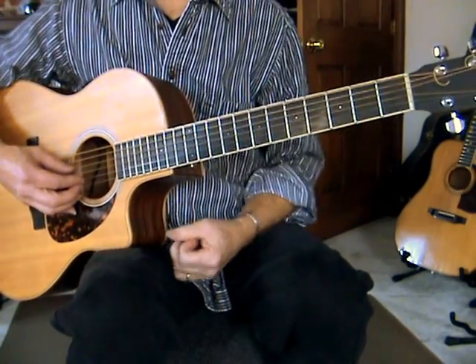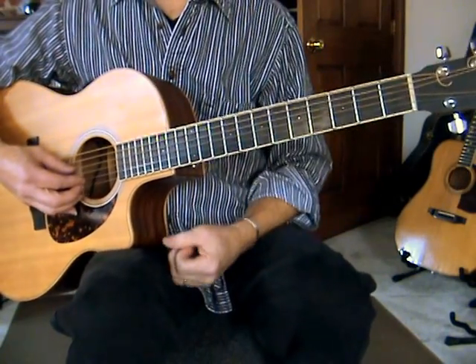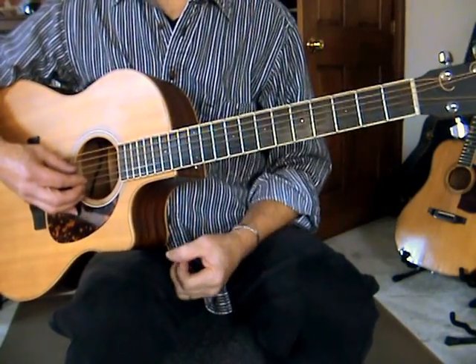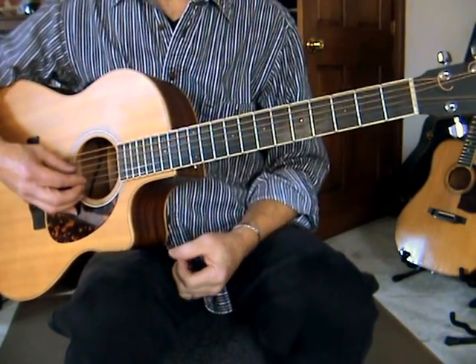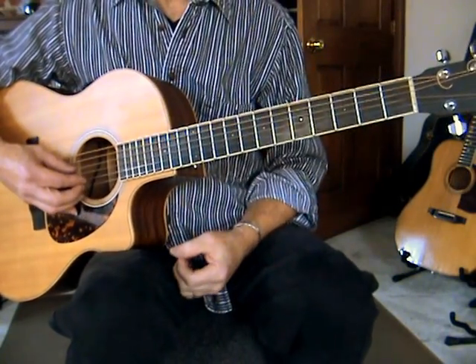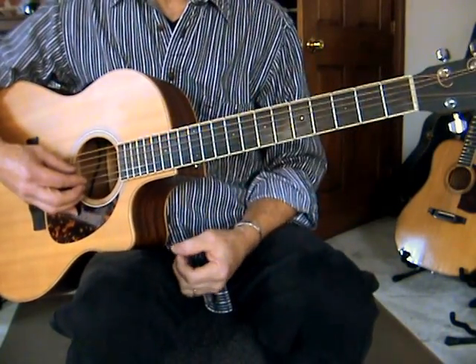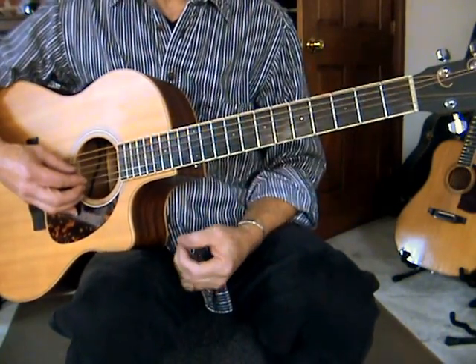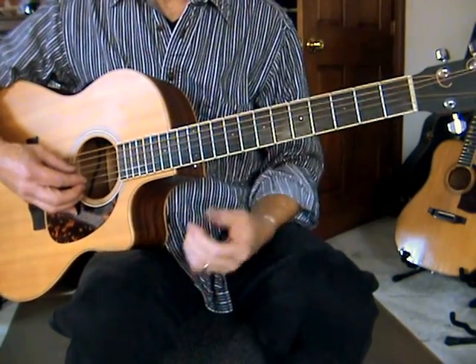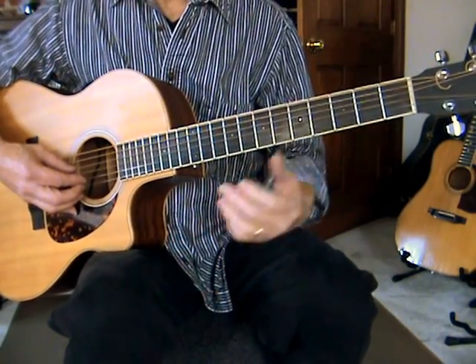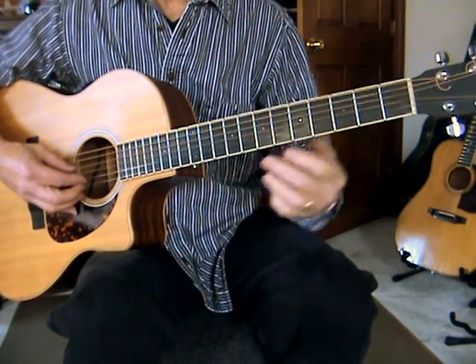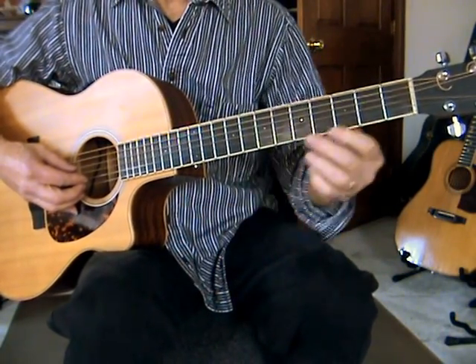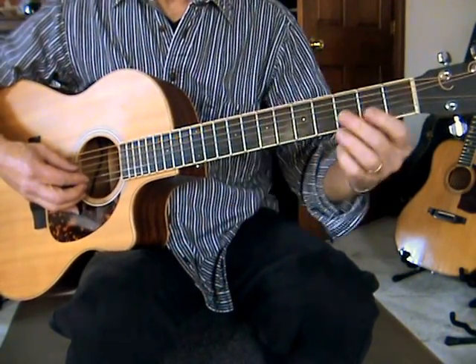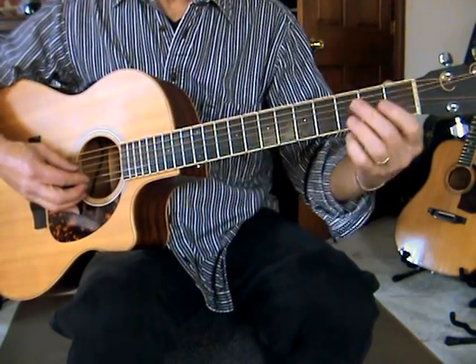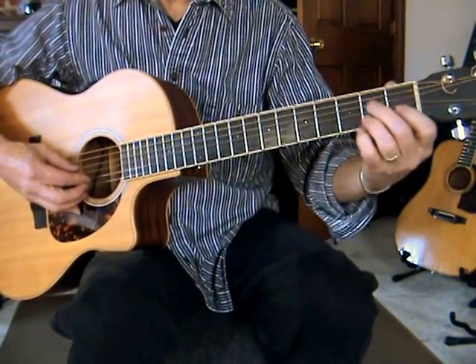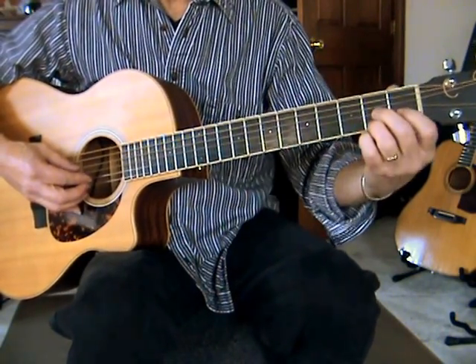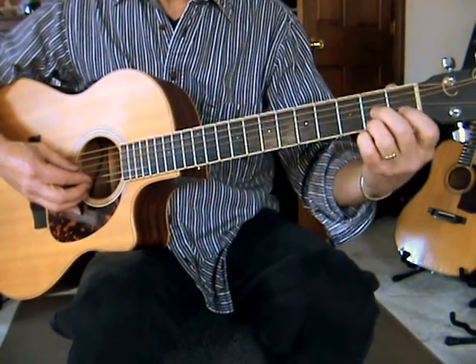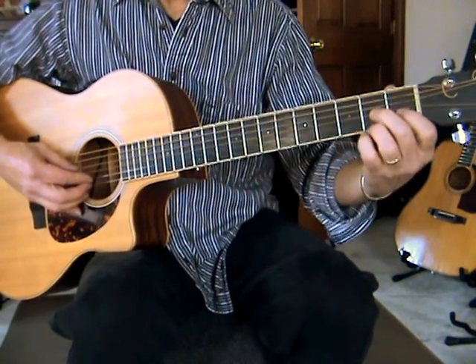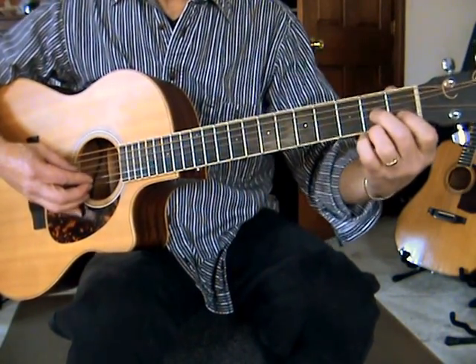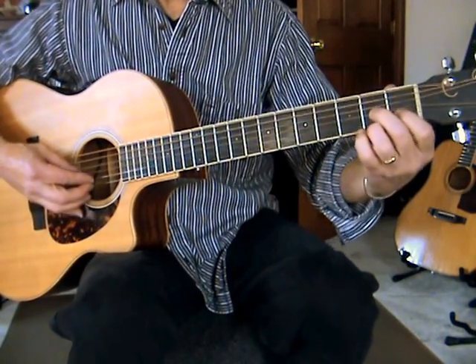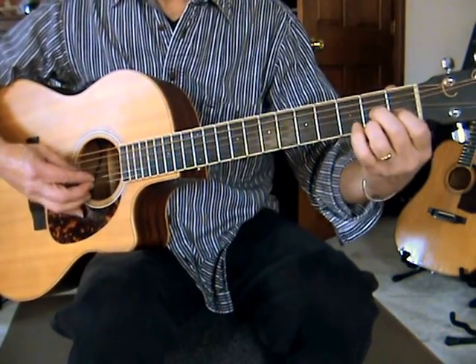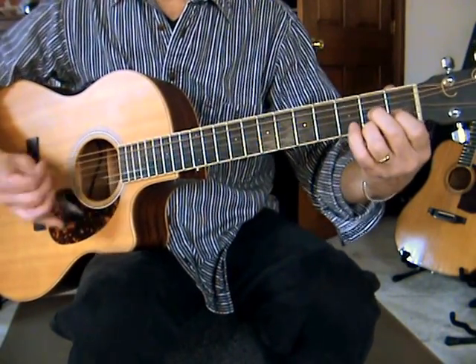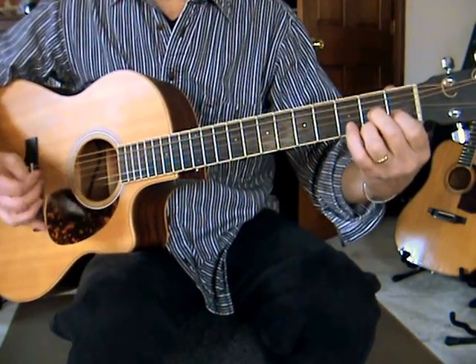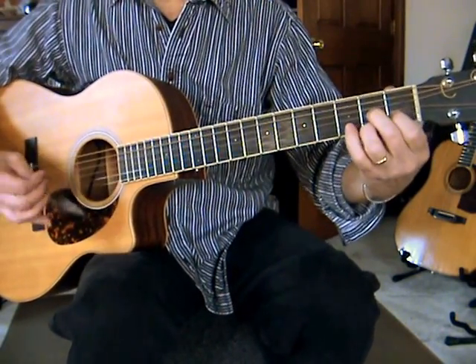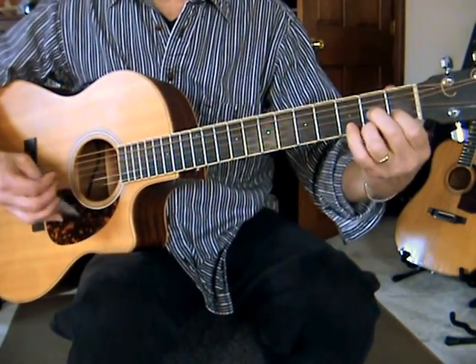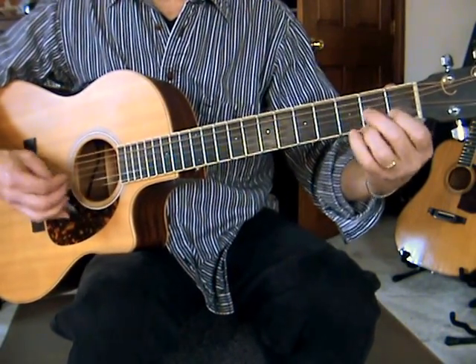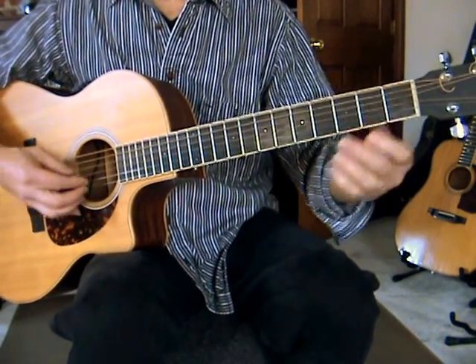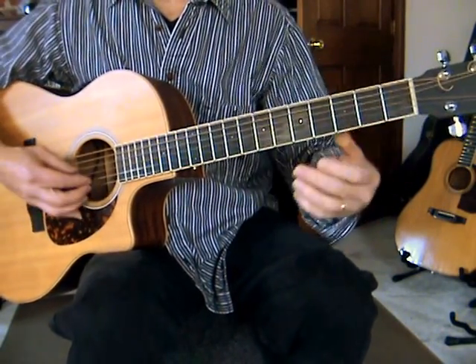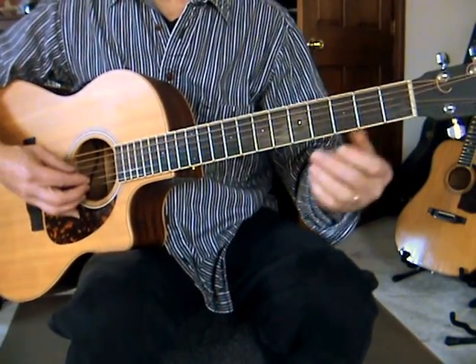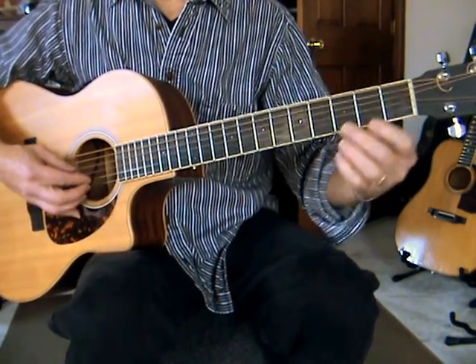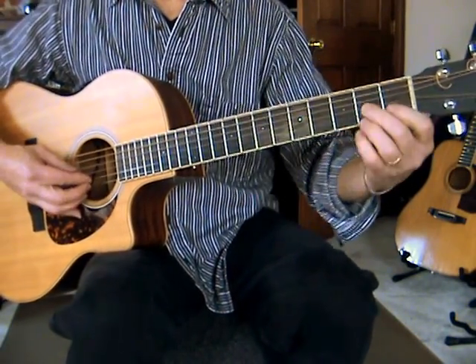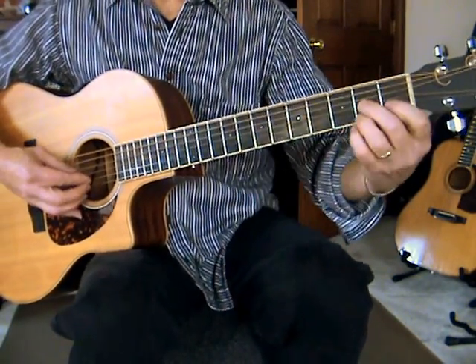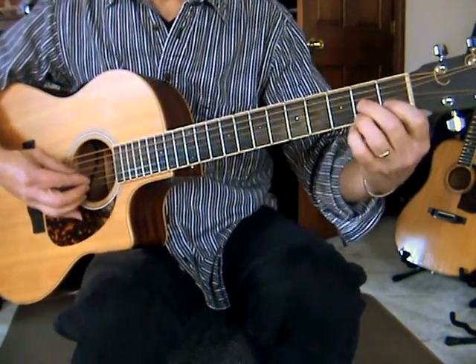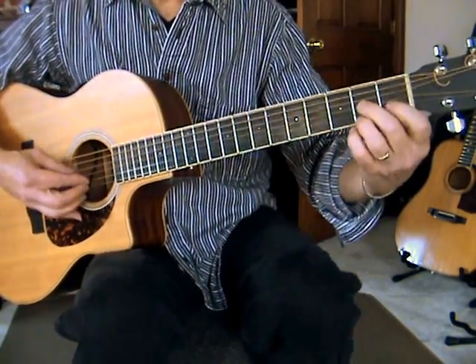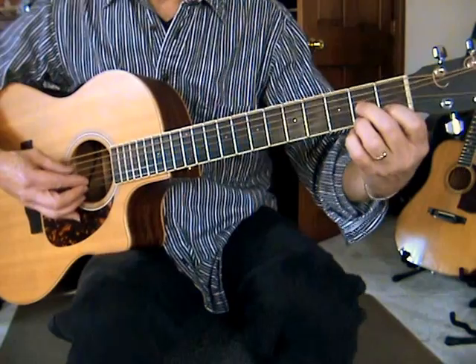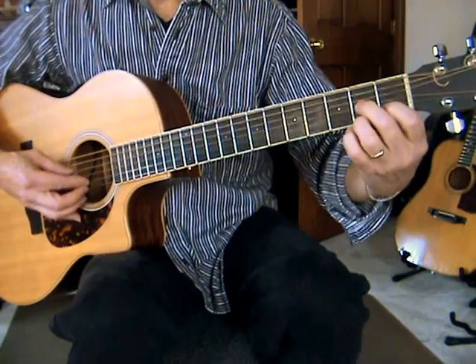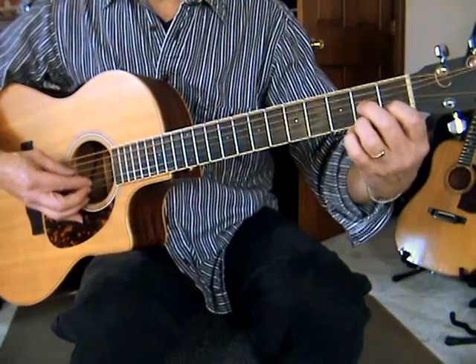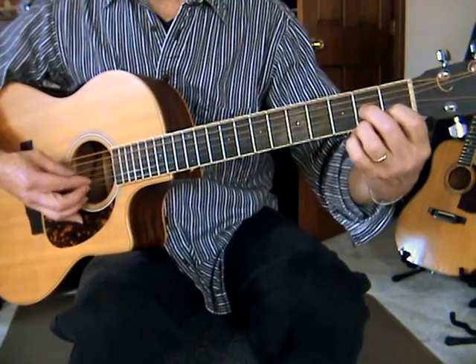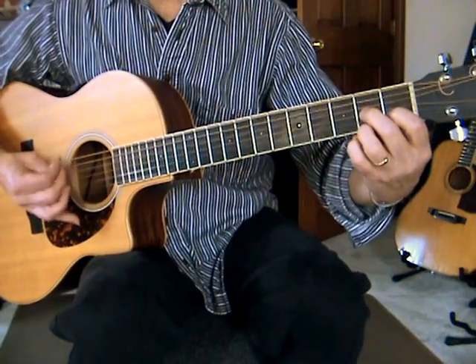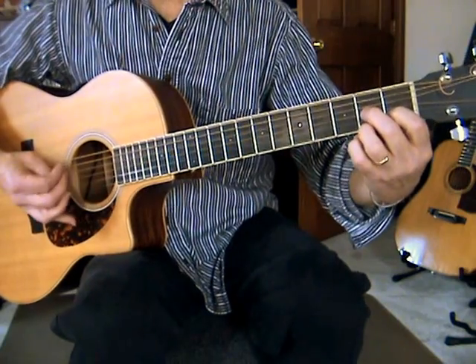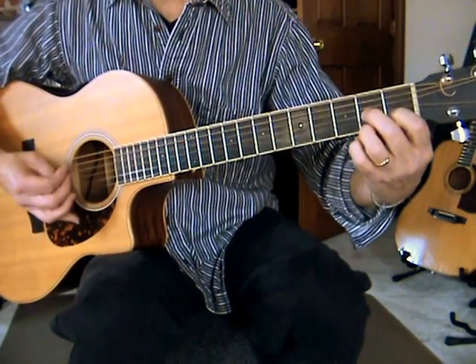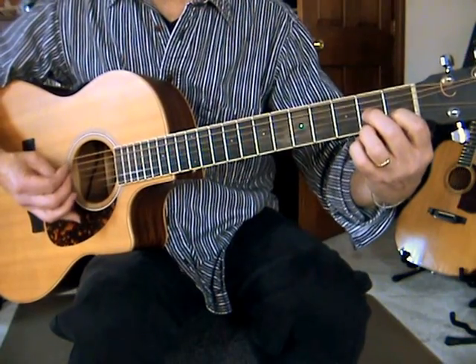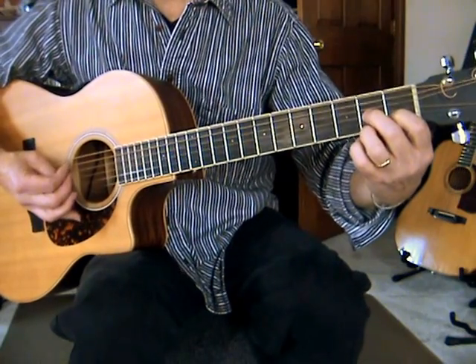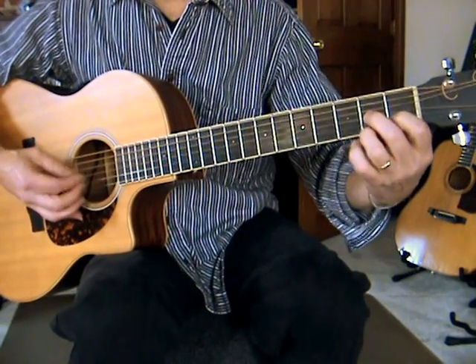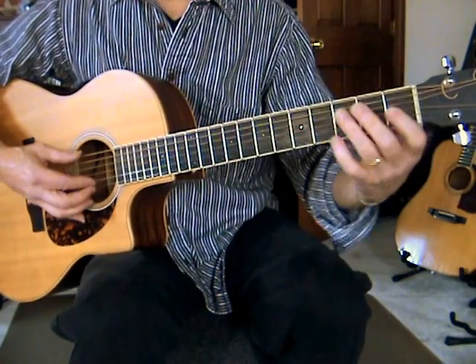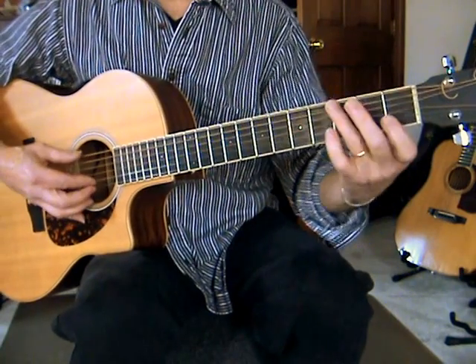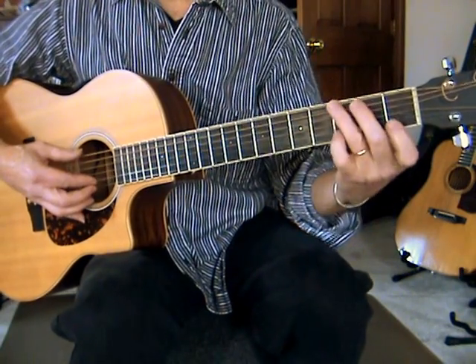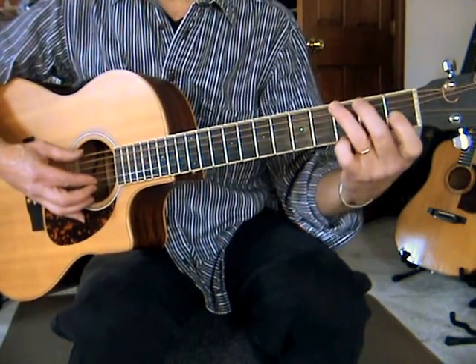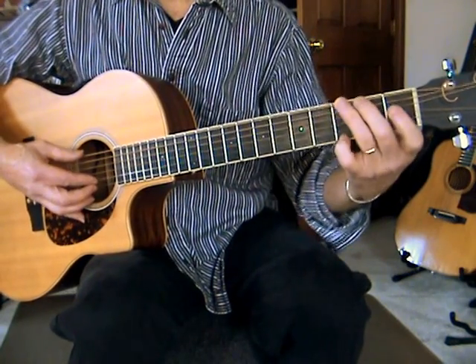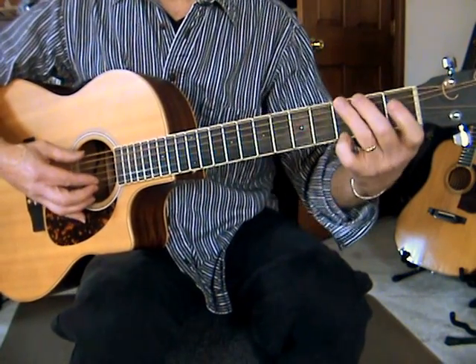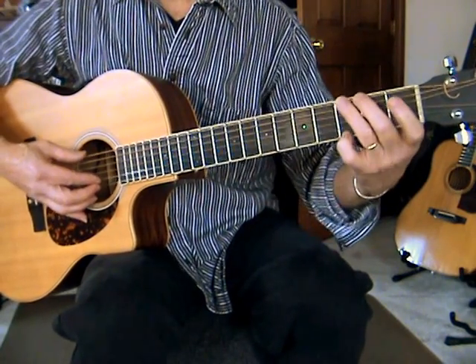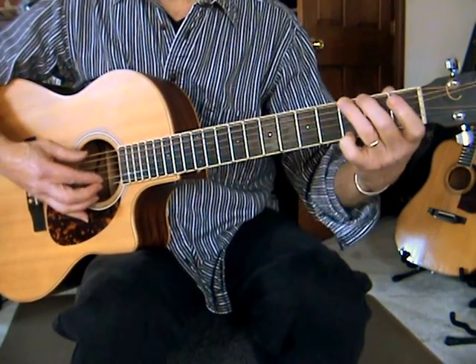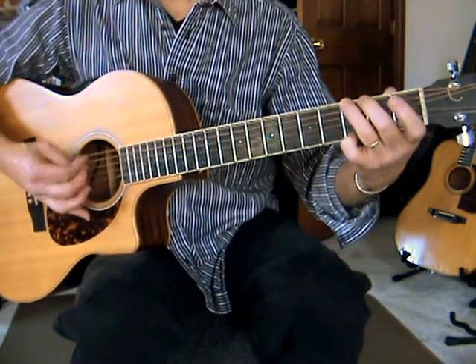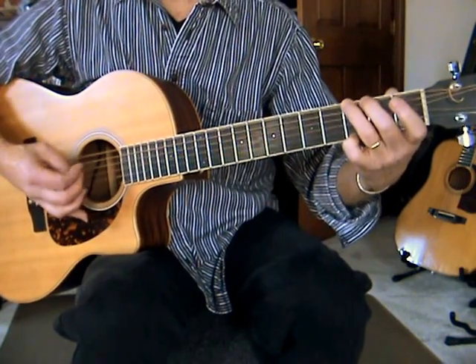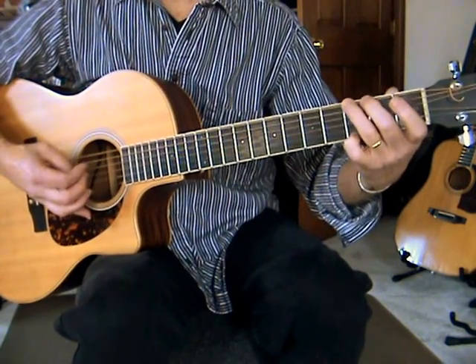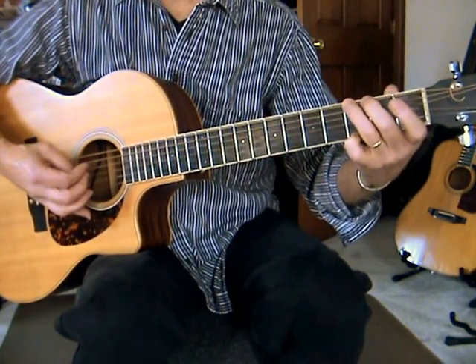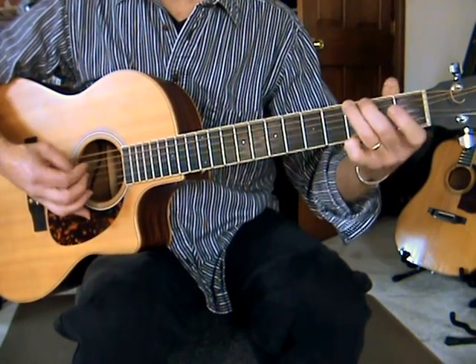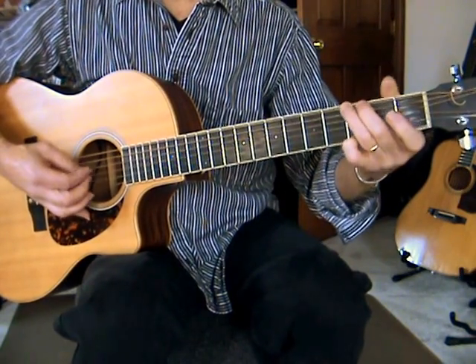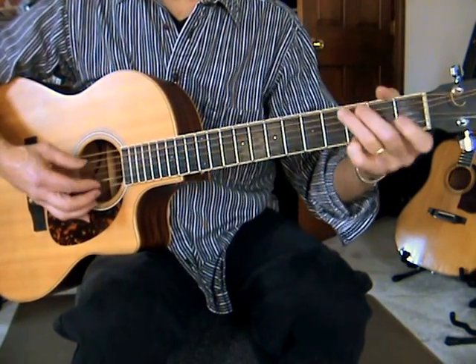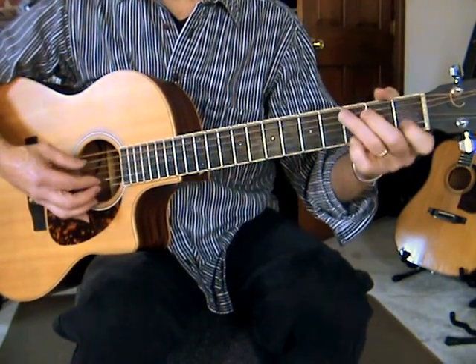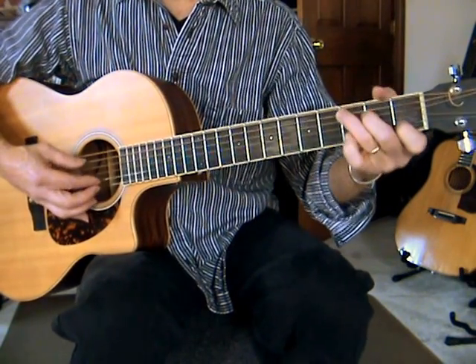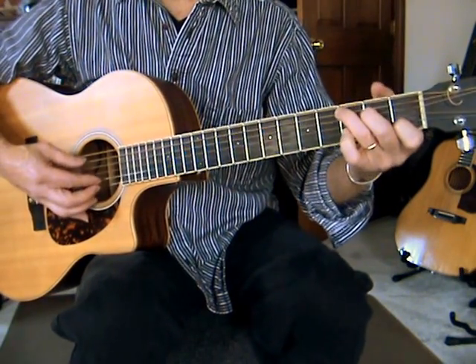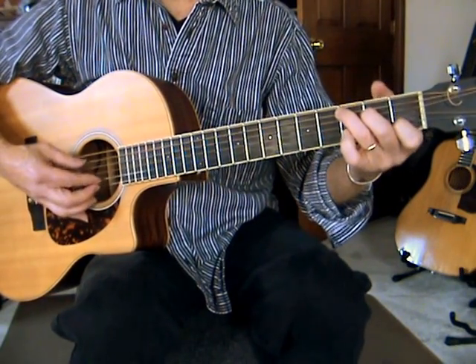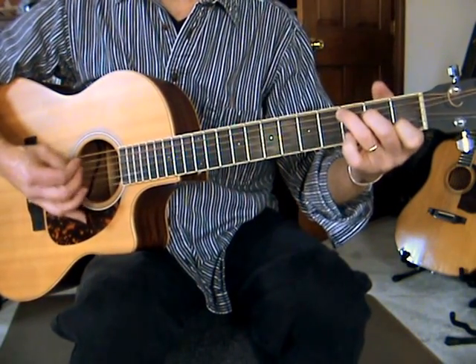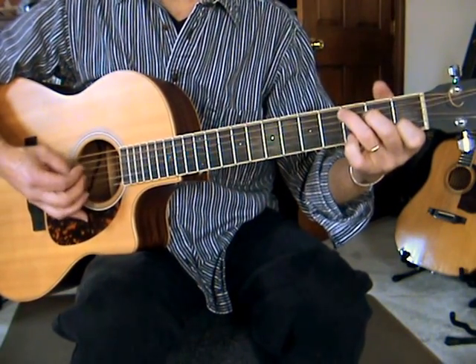And then D7. Now I'm playing what's called — well, let's talk about that. D7, then G, and then C.